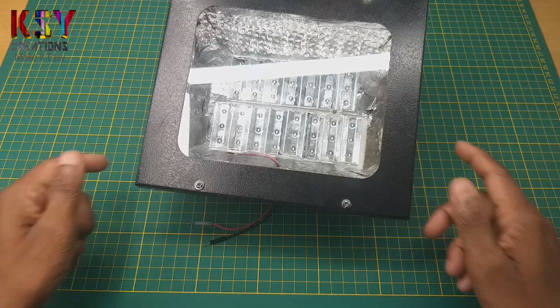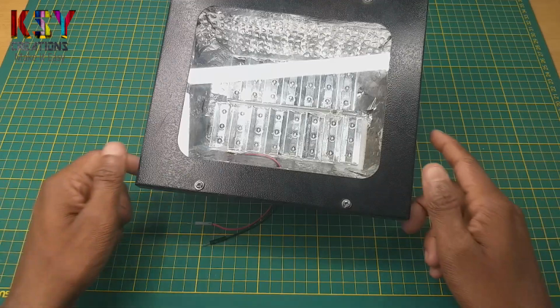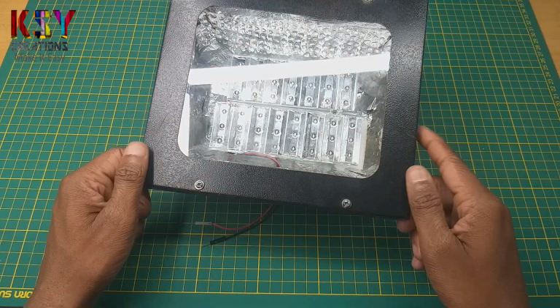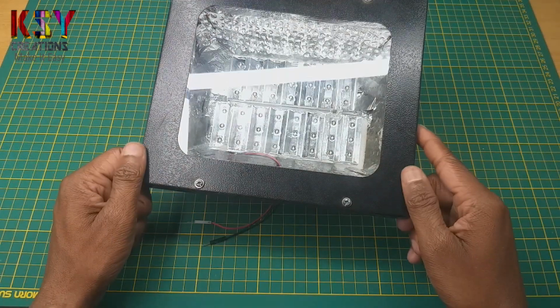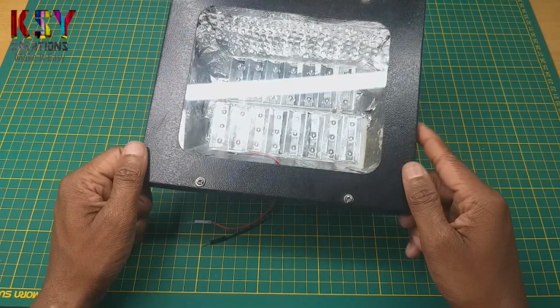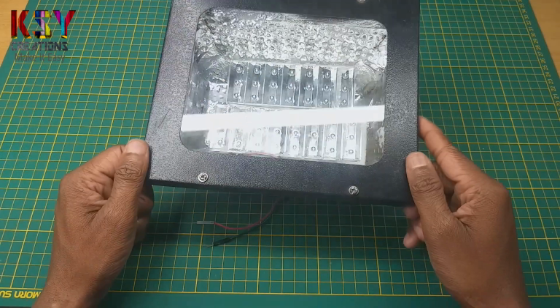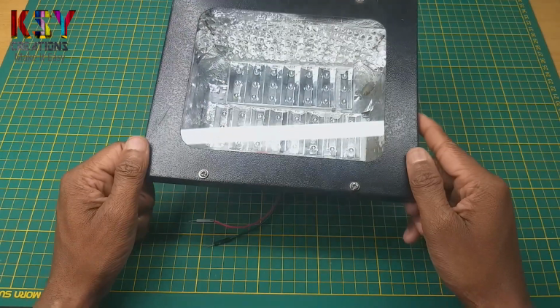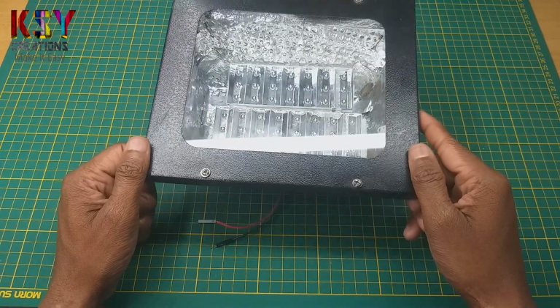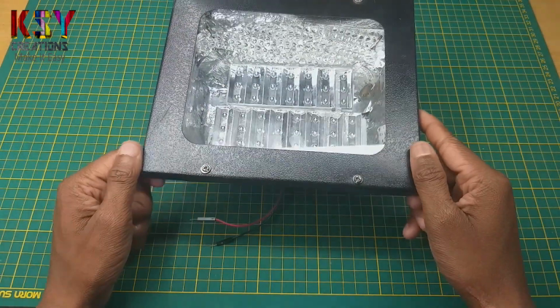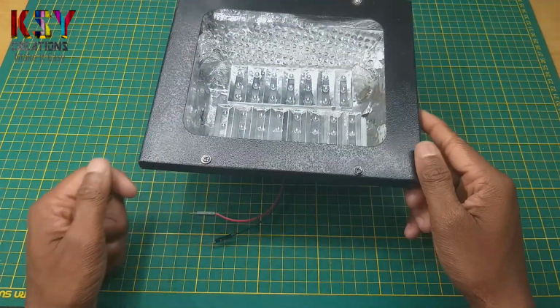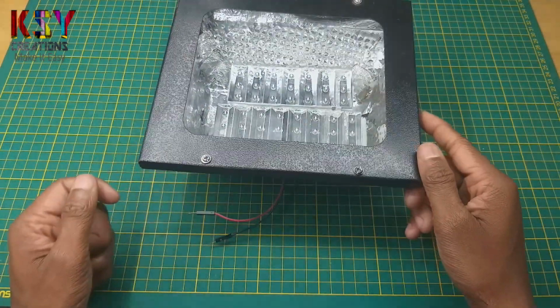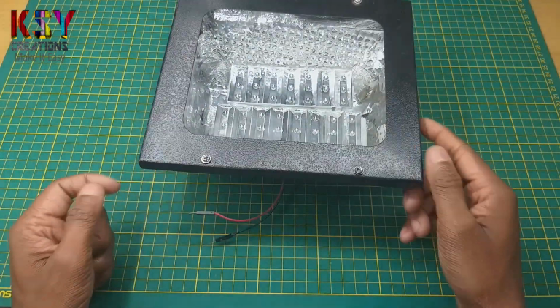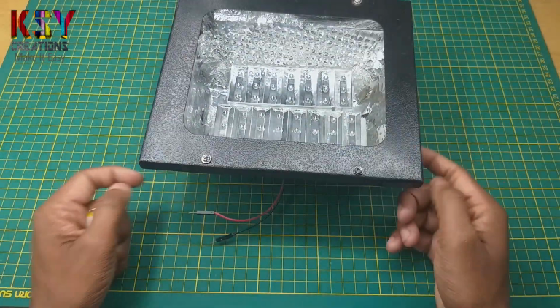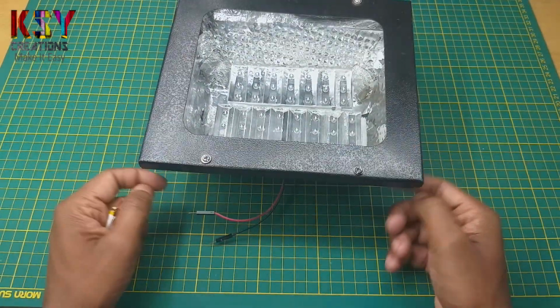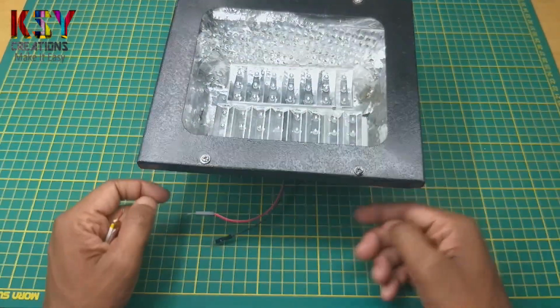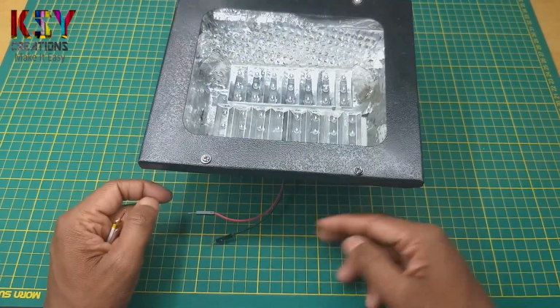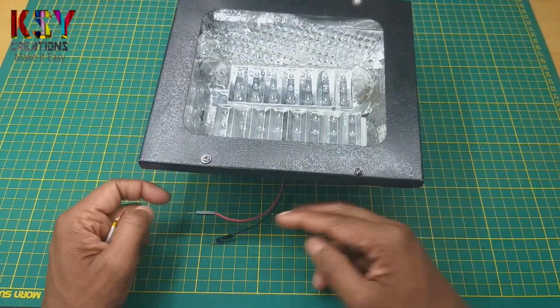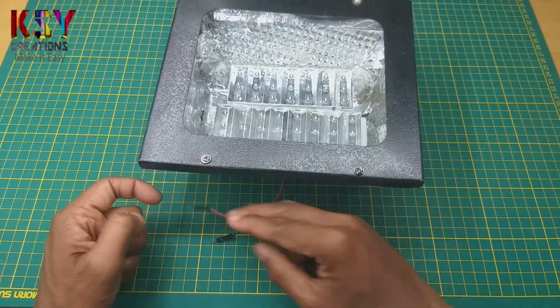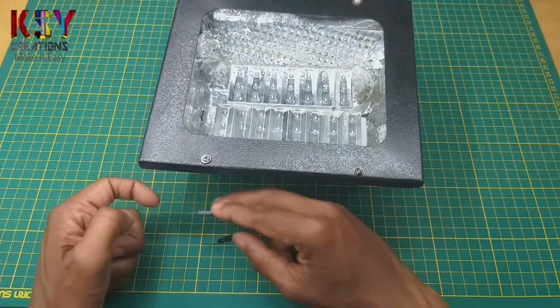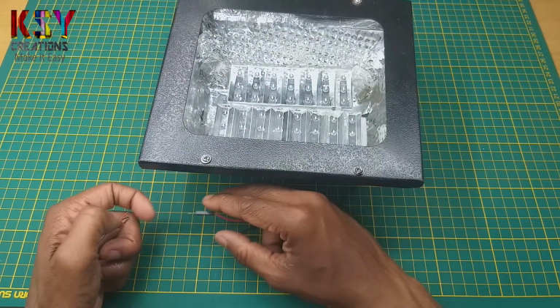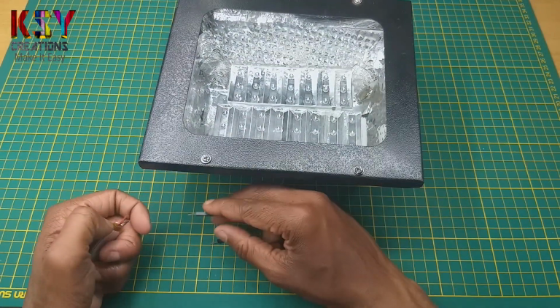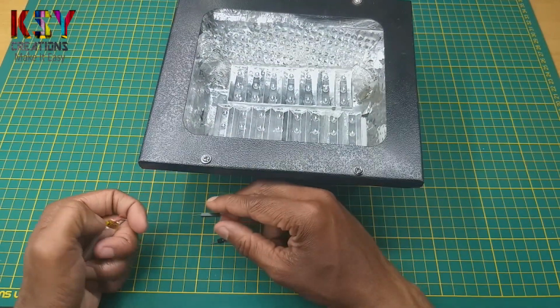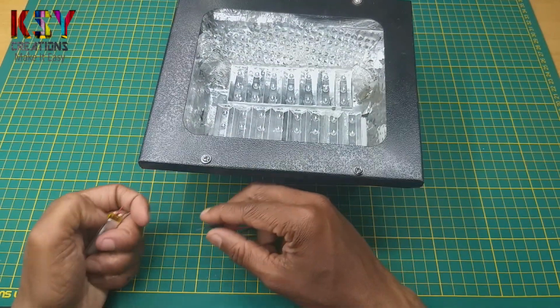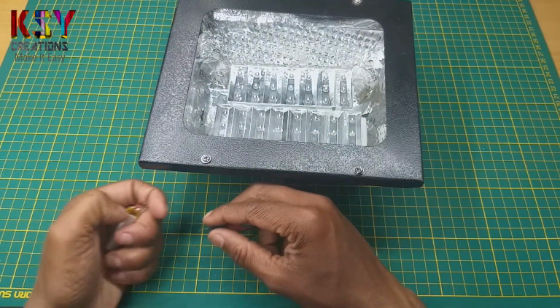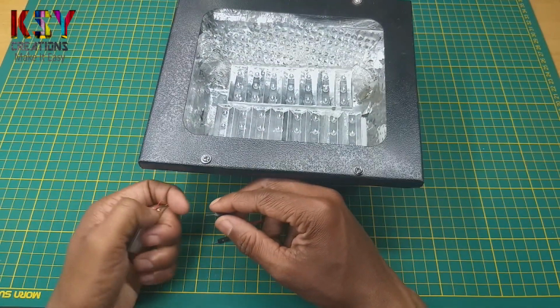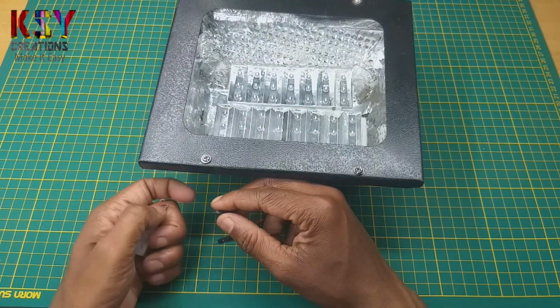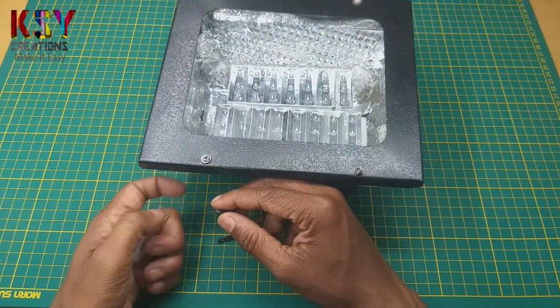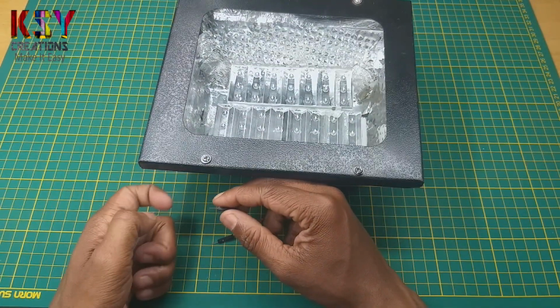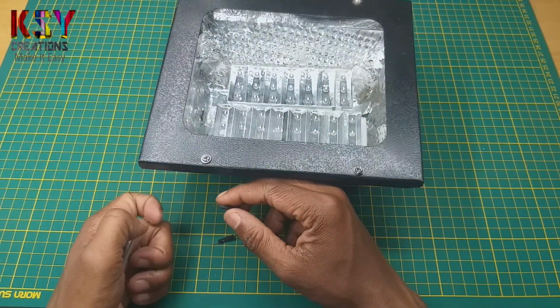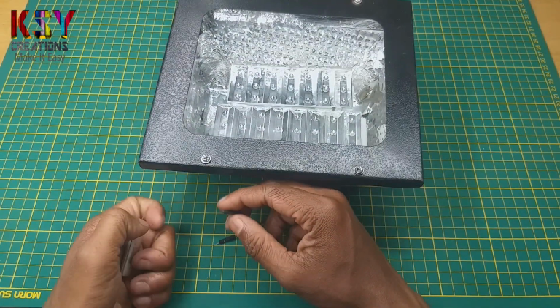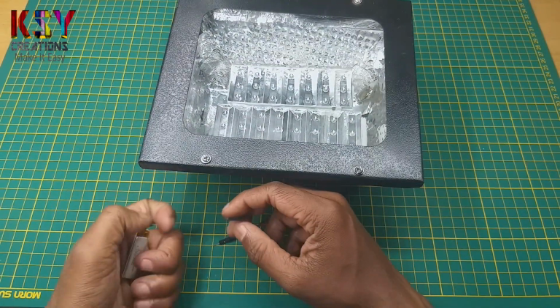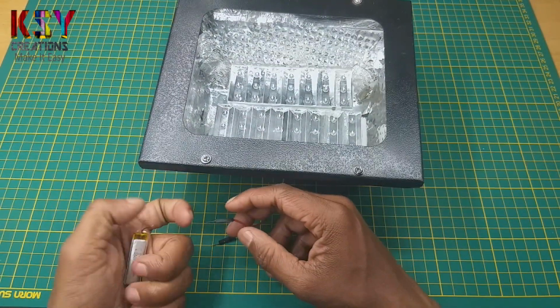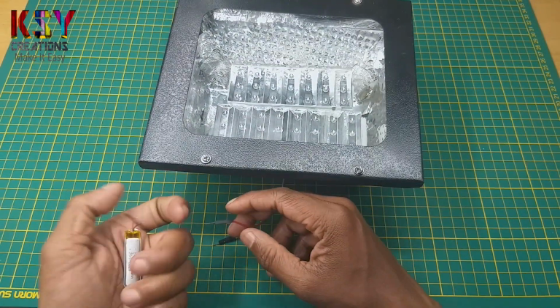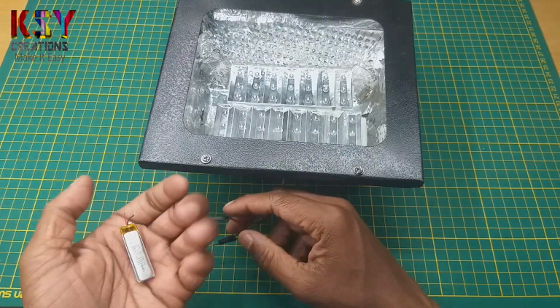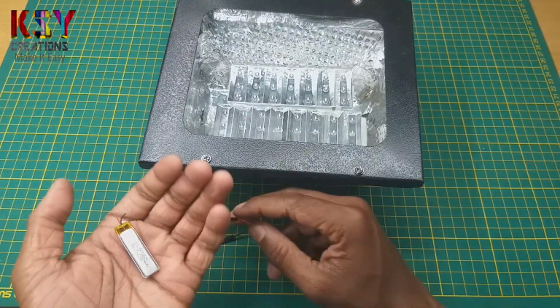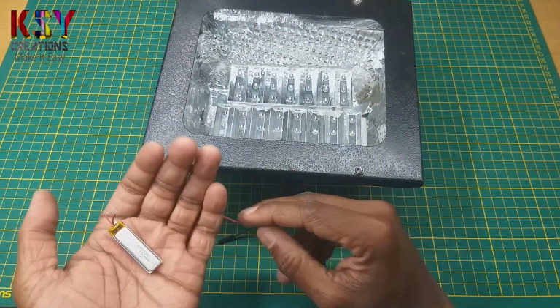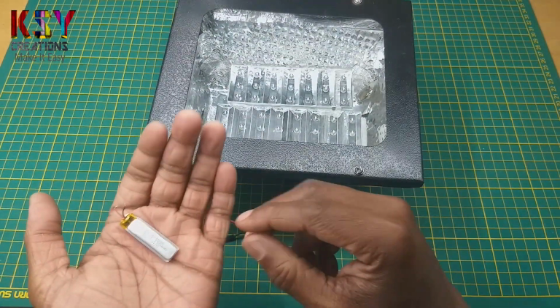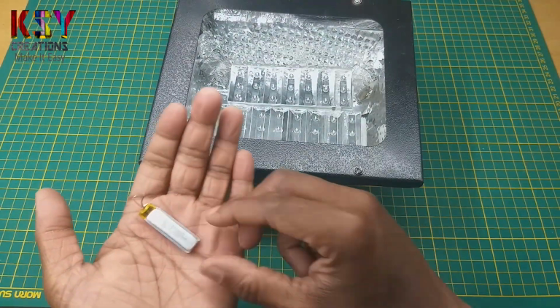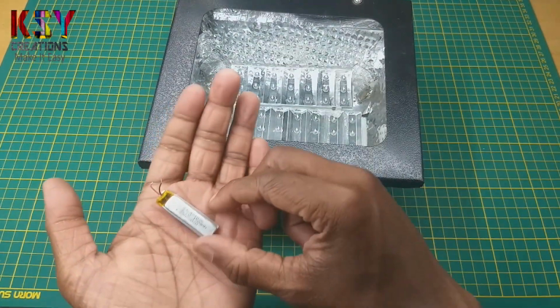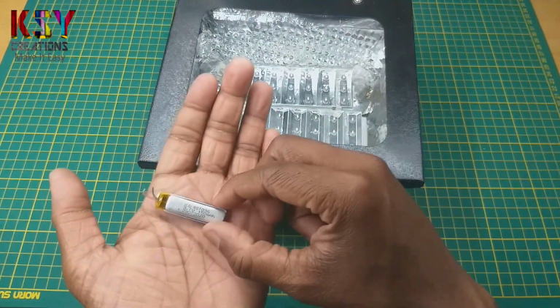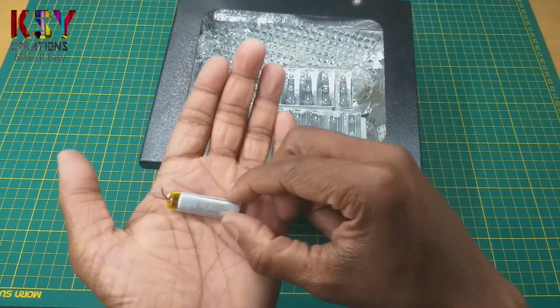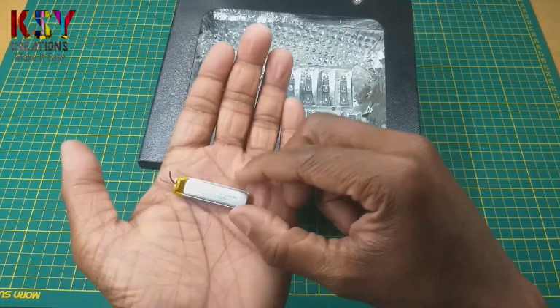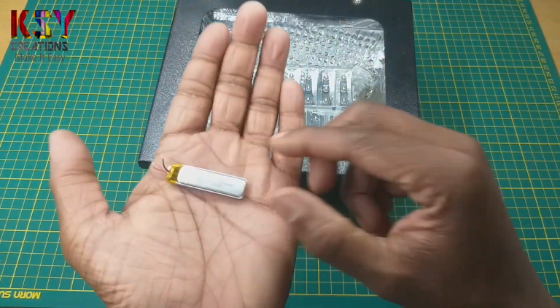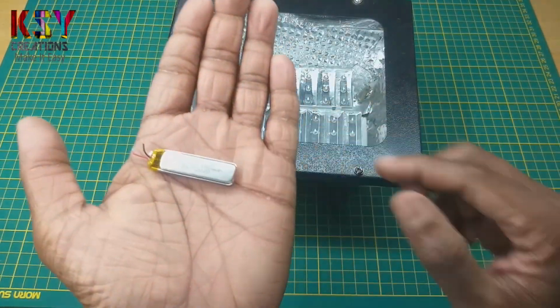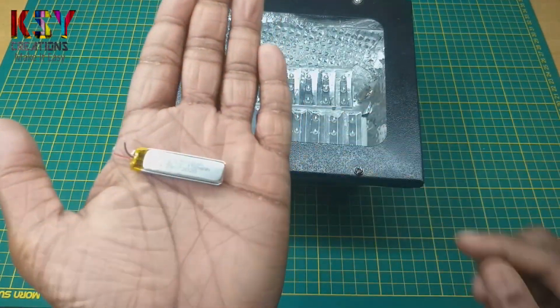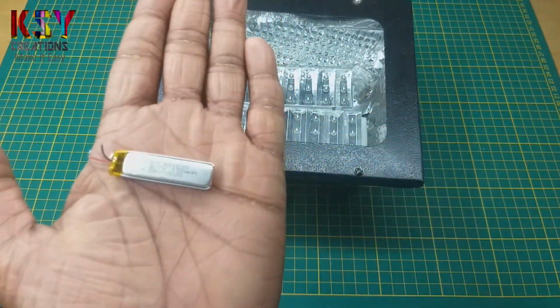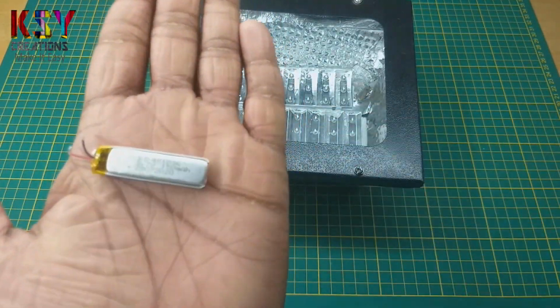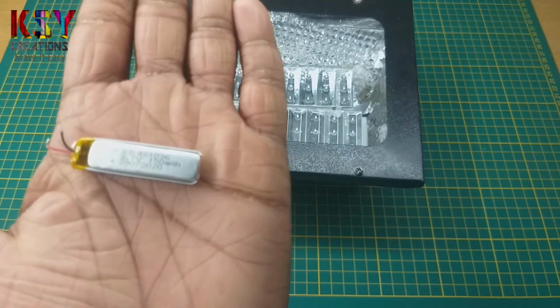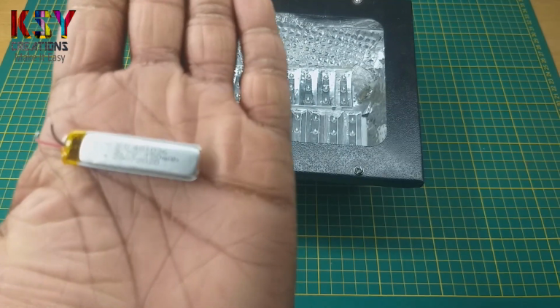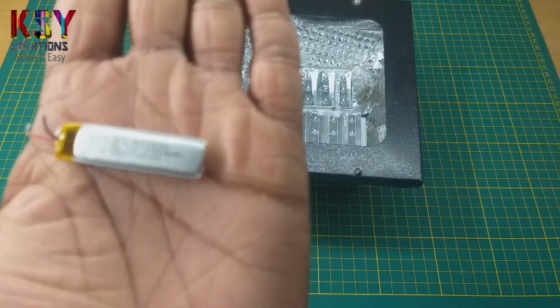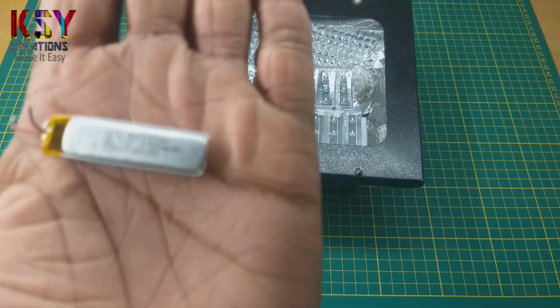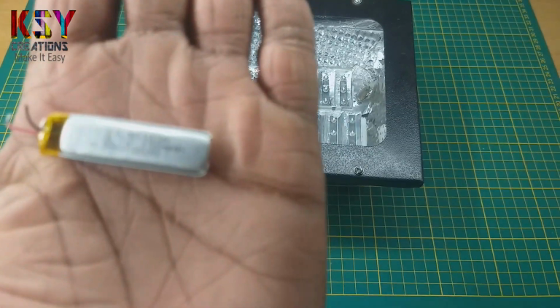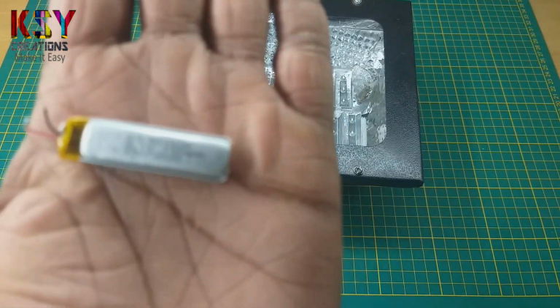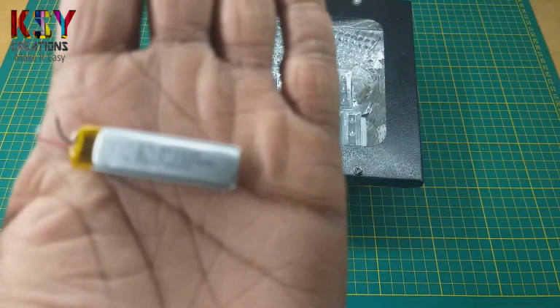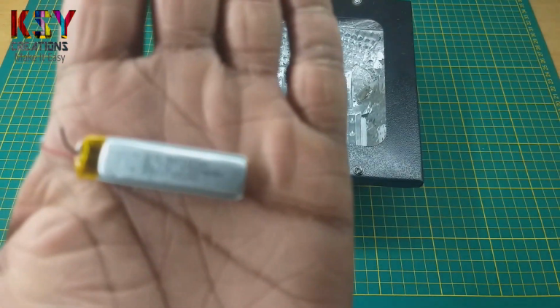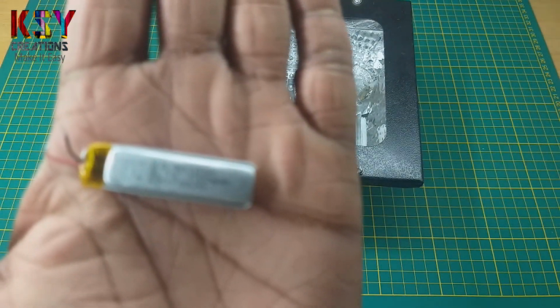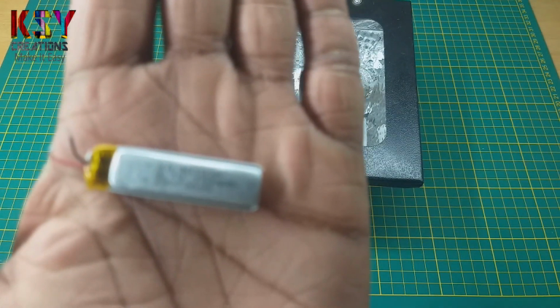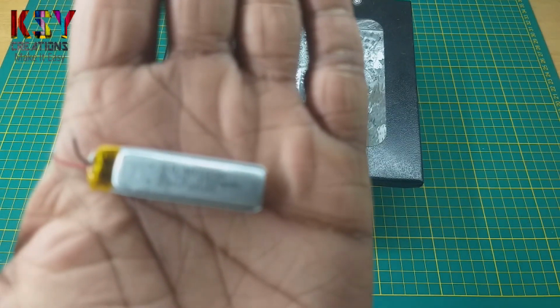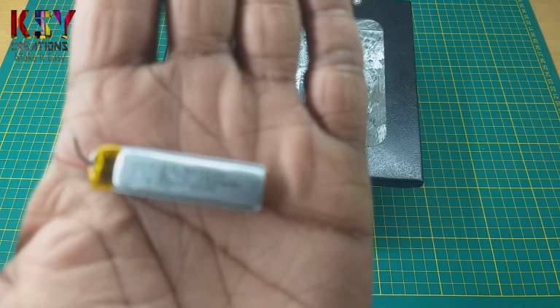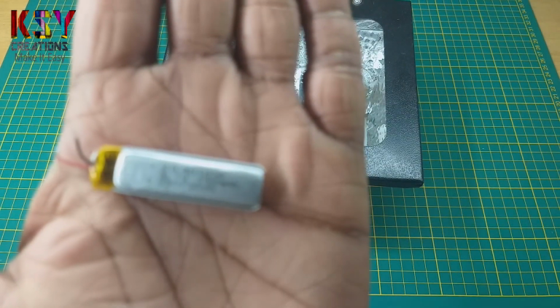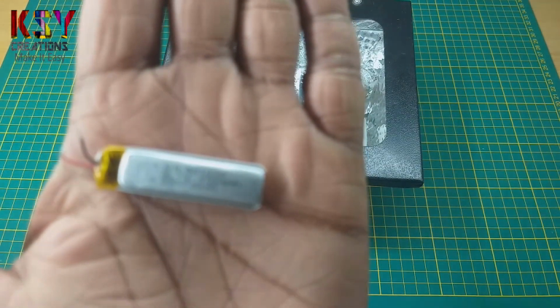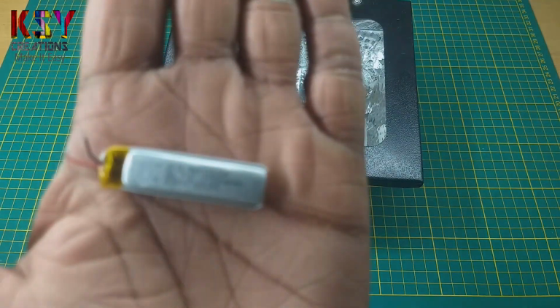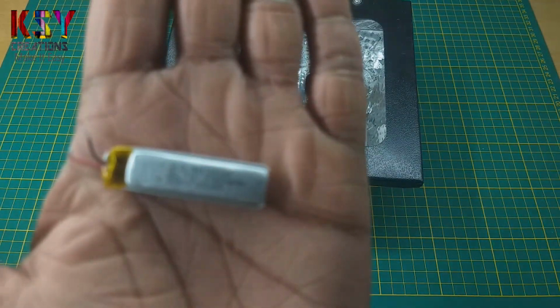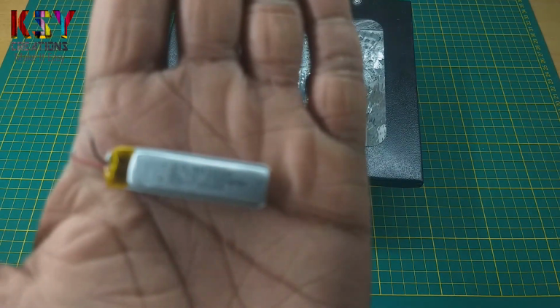In this video we are going to make an LED flat light which runs on 3V. Here I have this 3.7V battery.